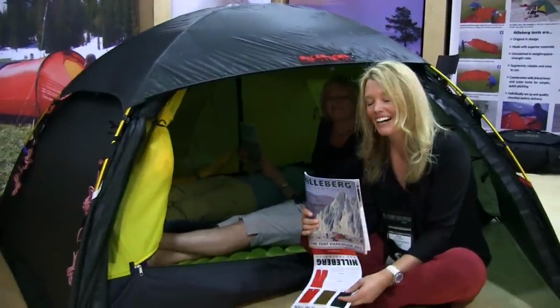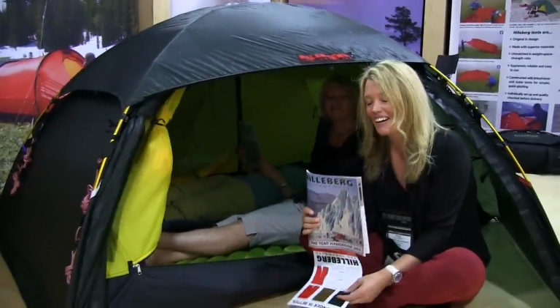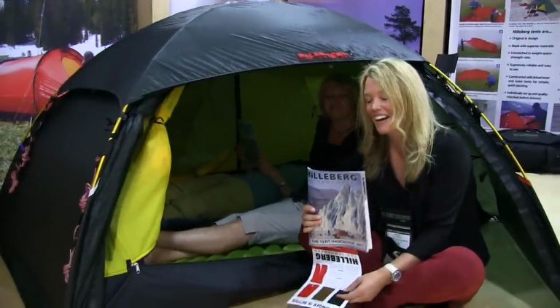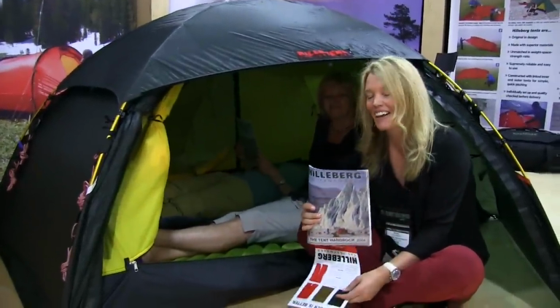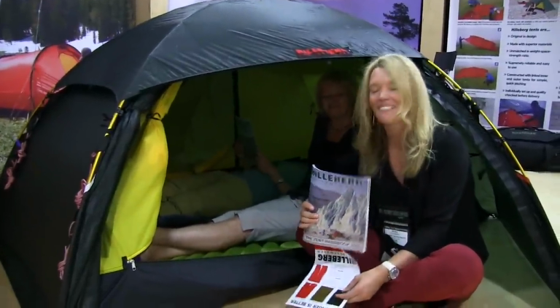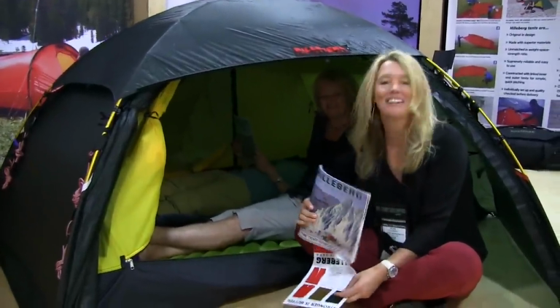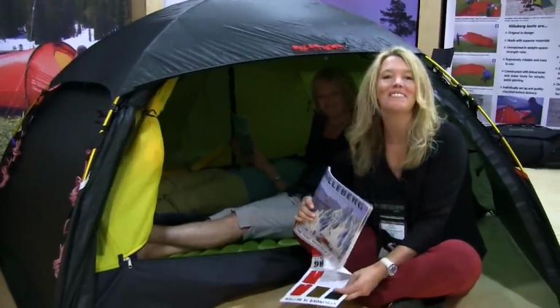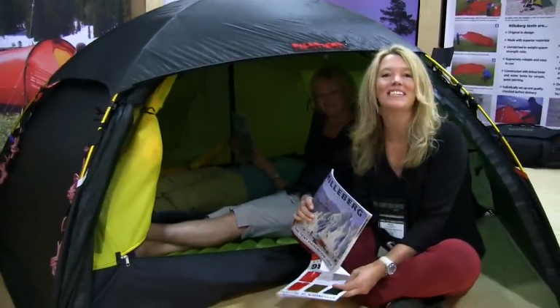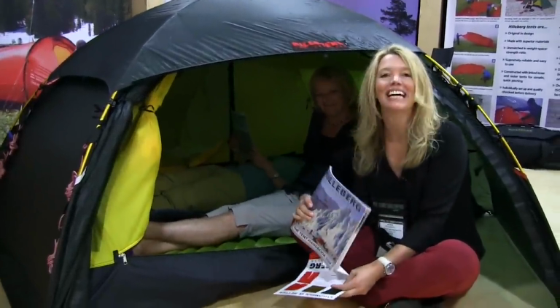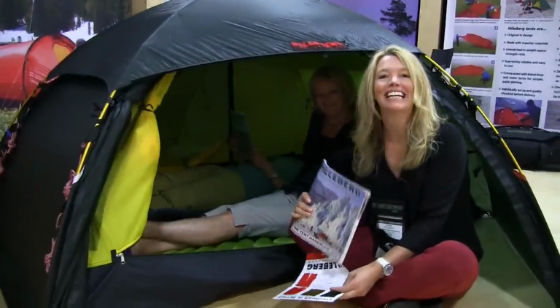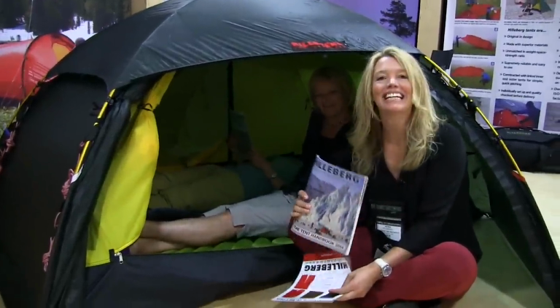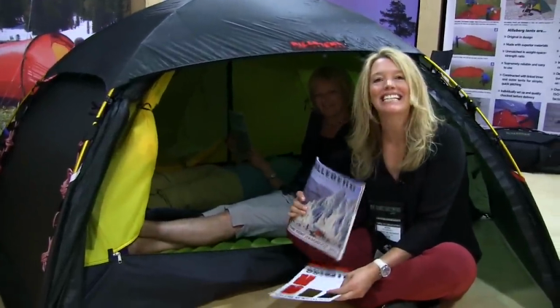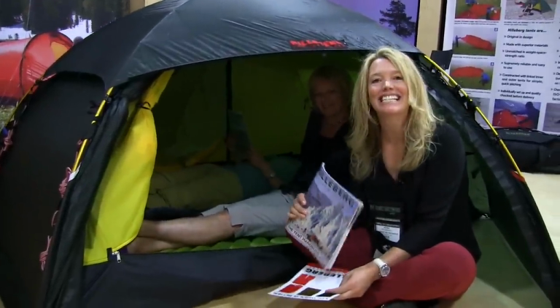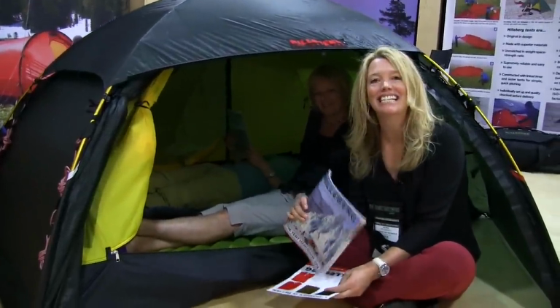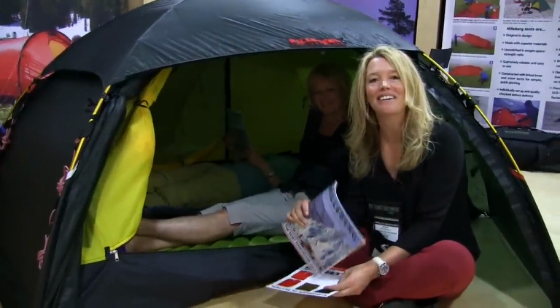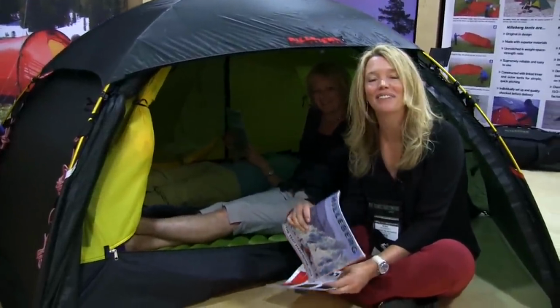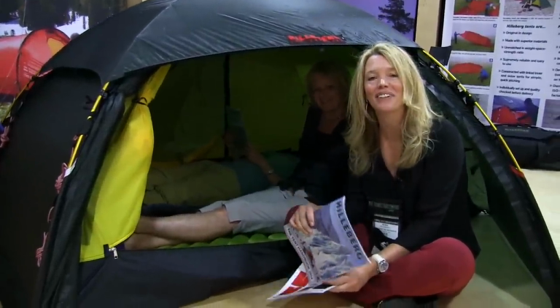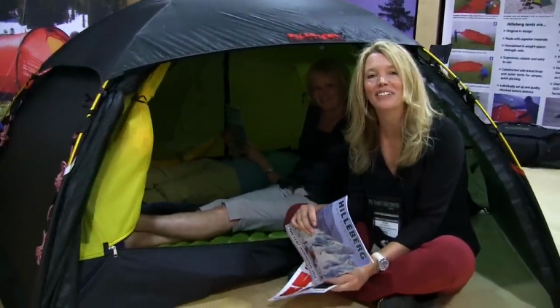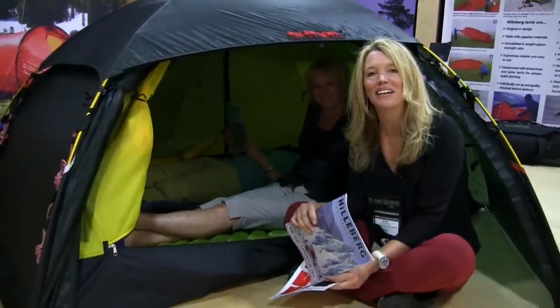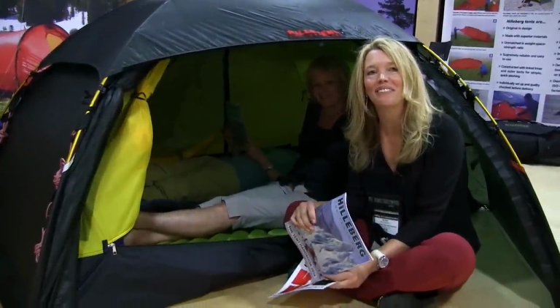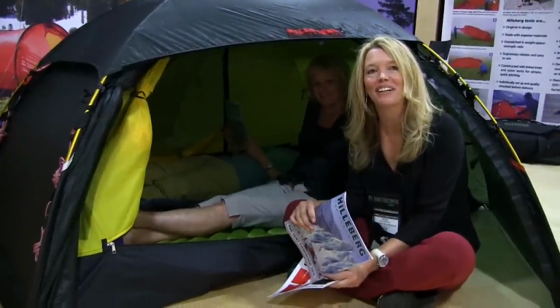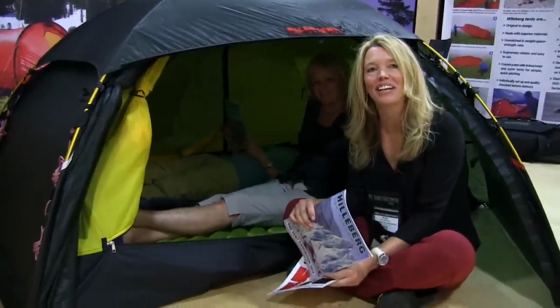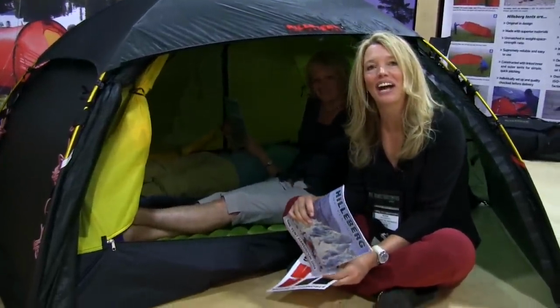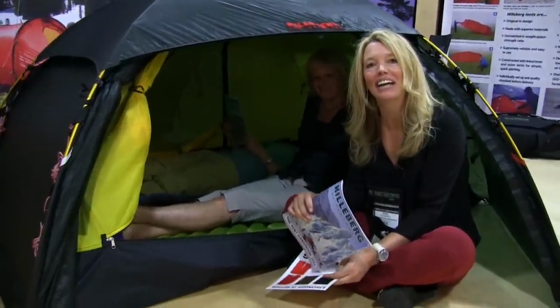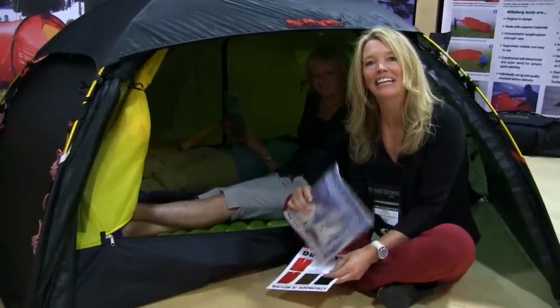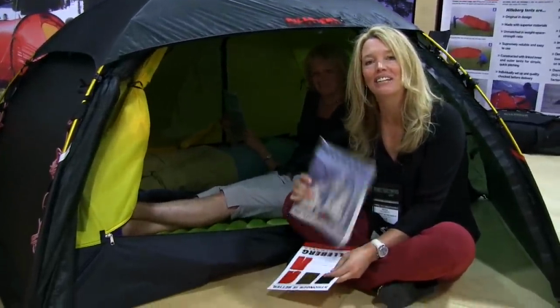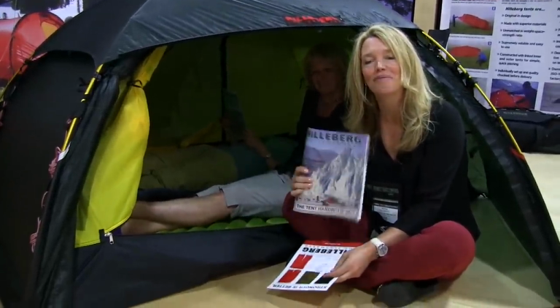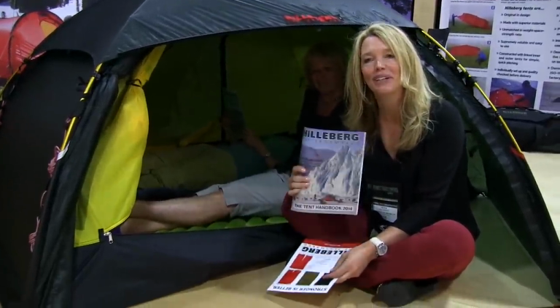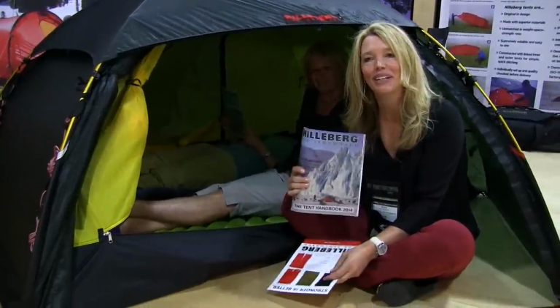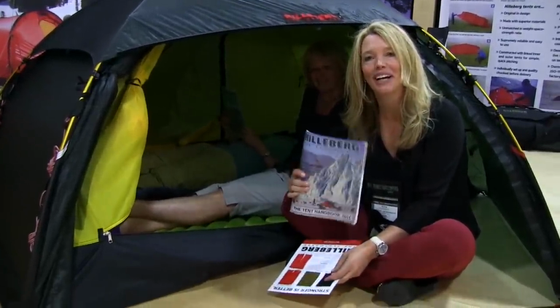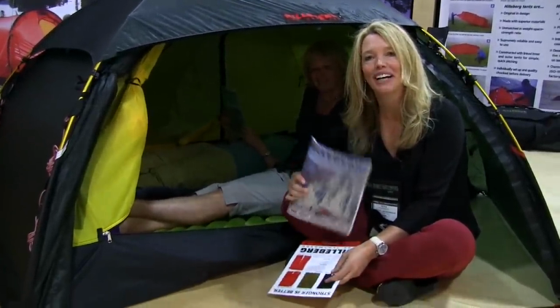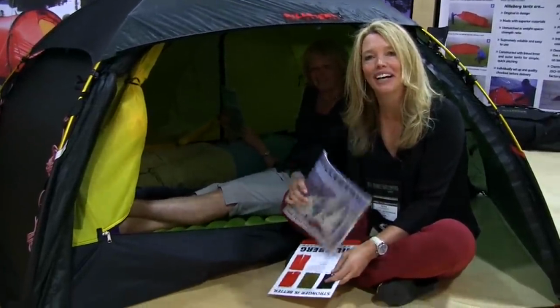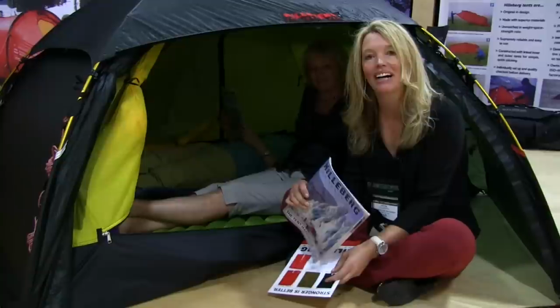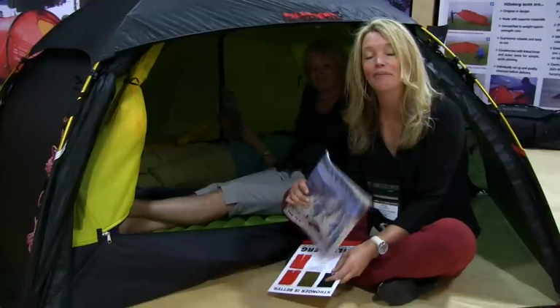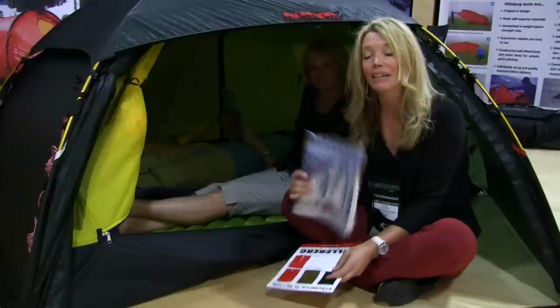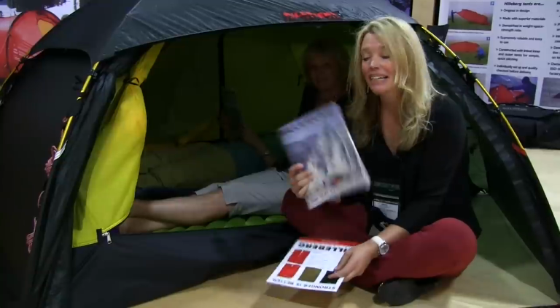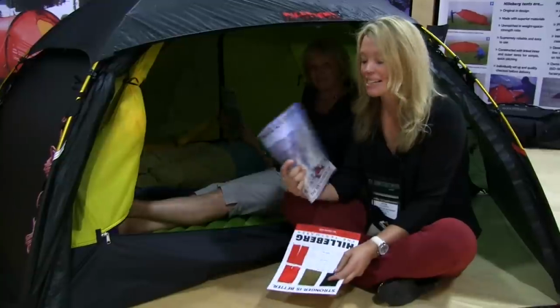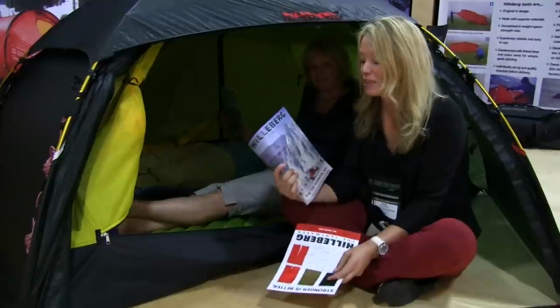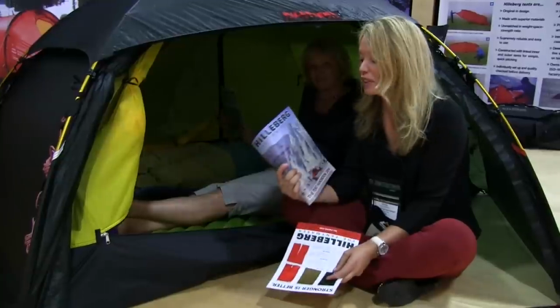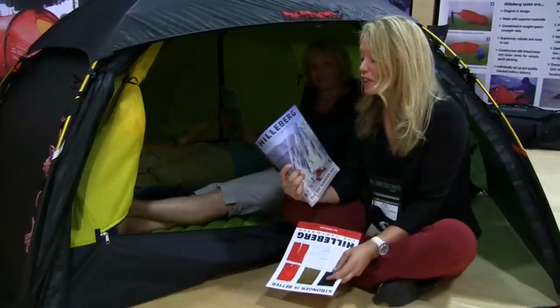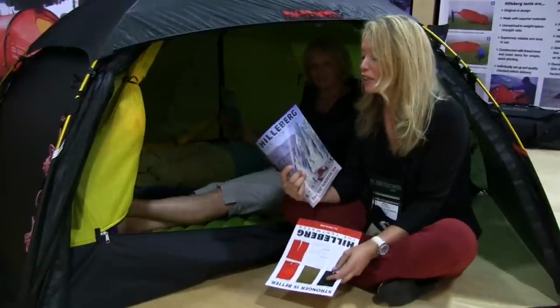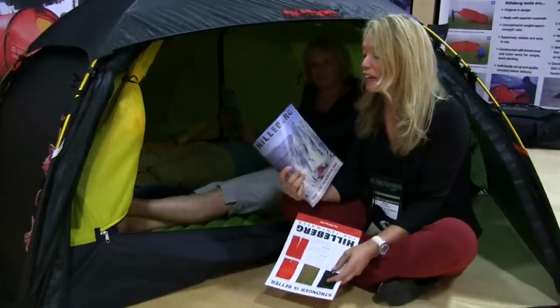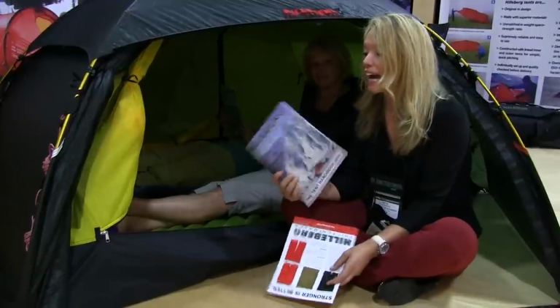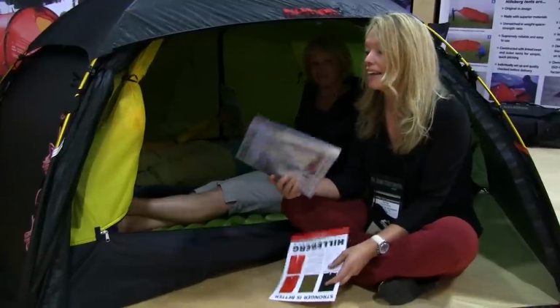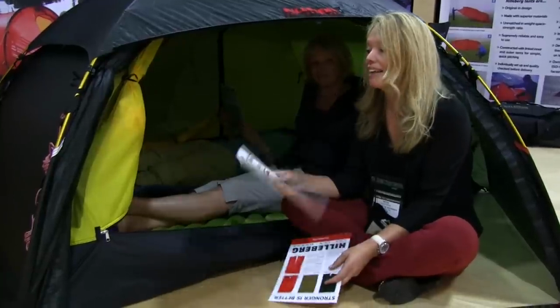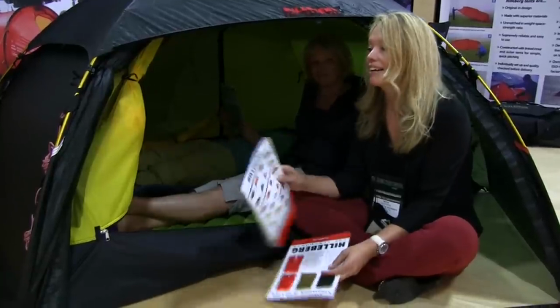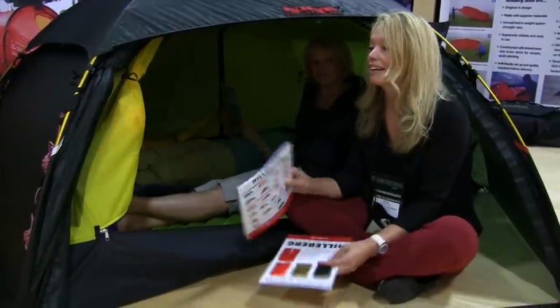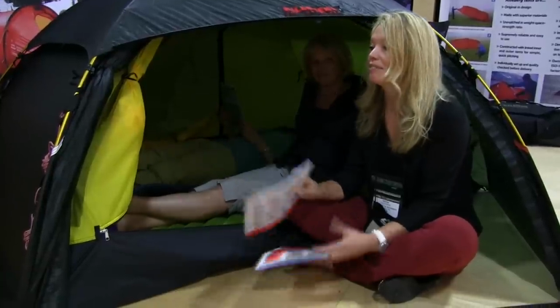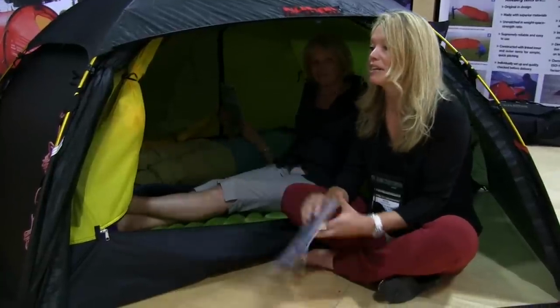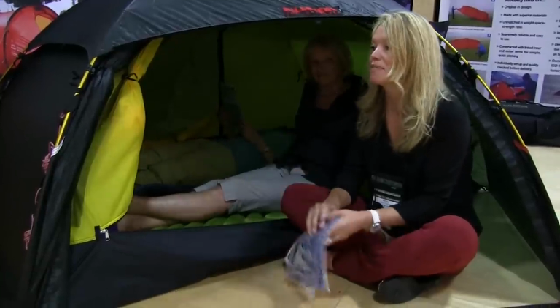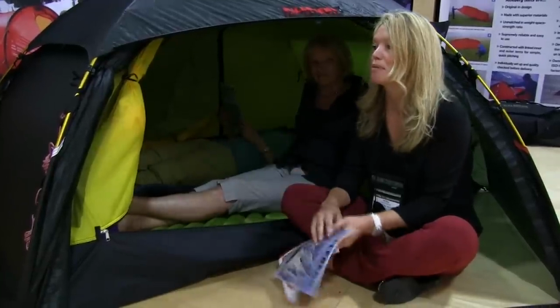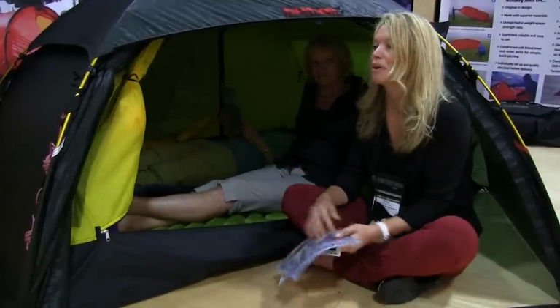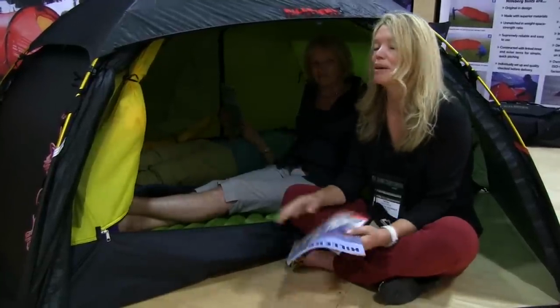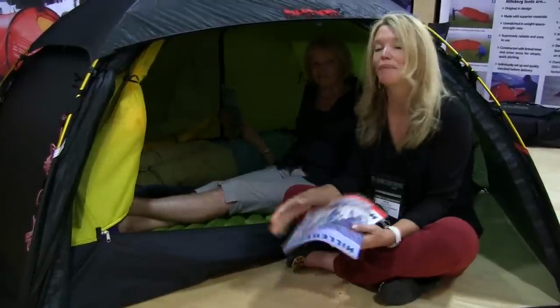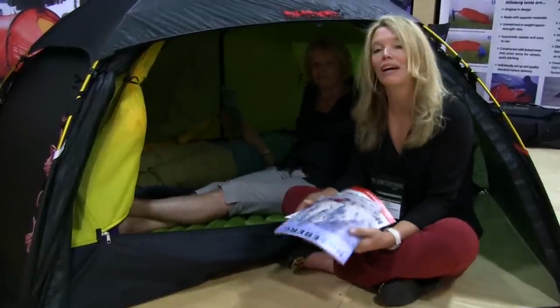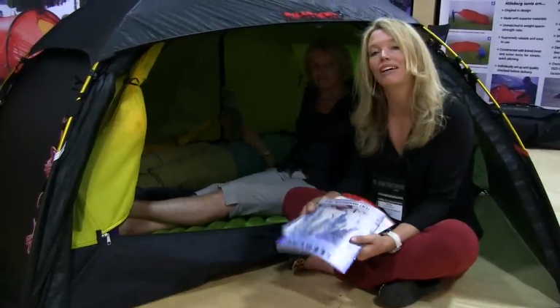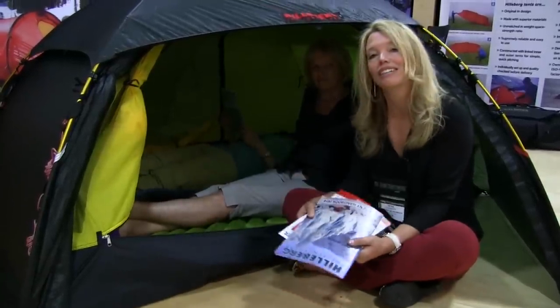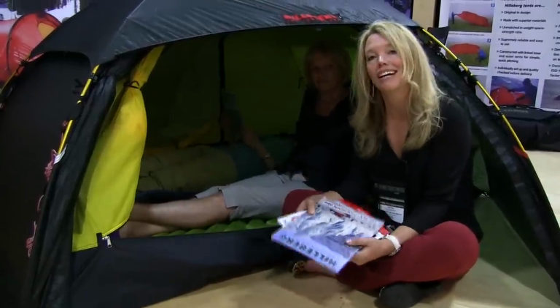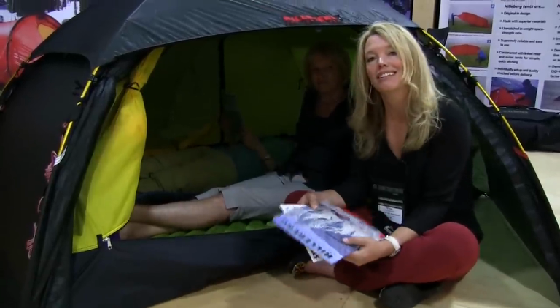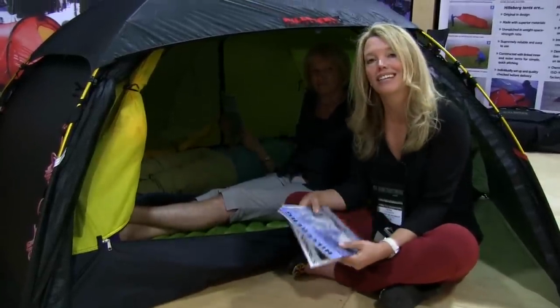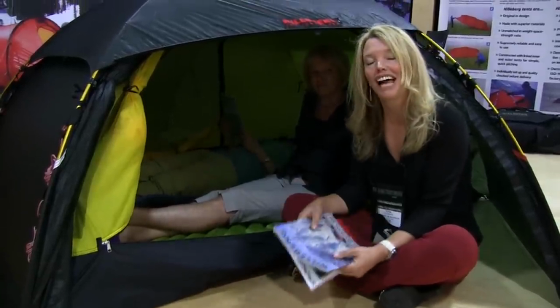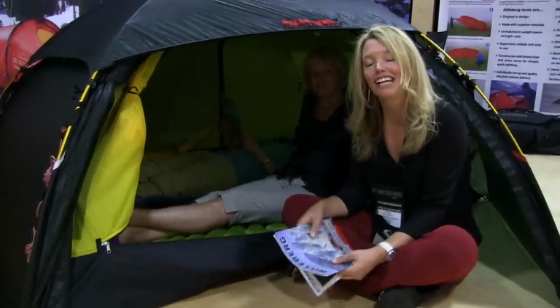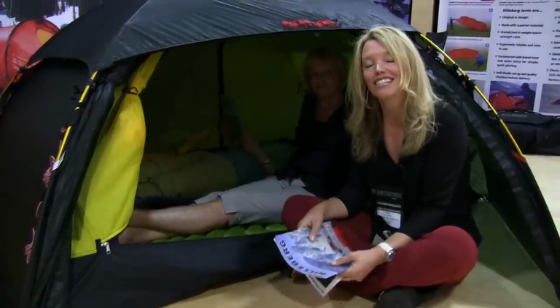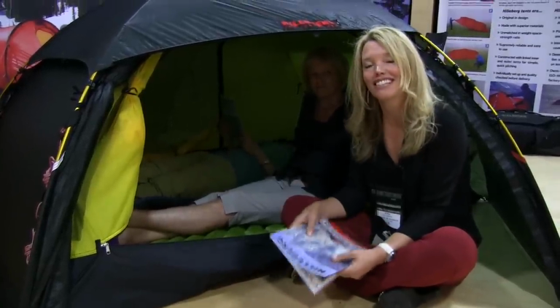Our website is www.hilleberg.com. Order your catalog and read more about our tents and us.